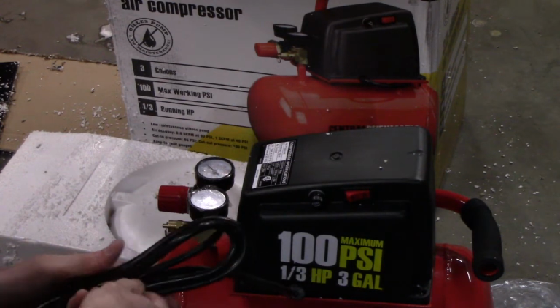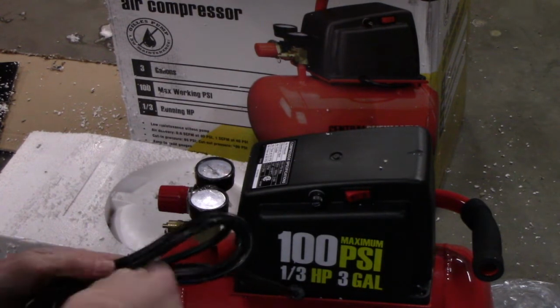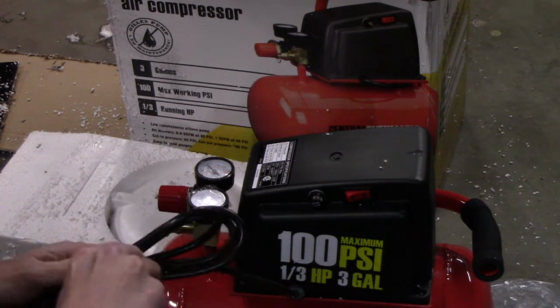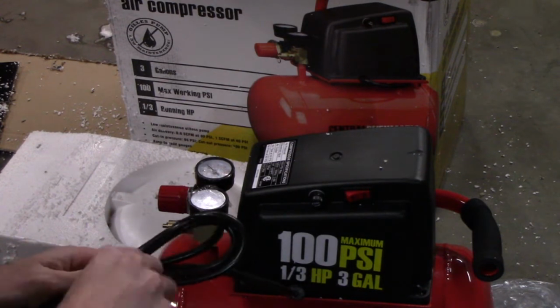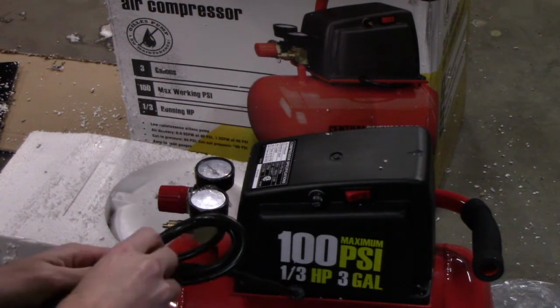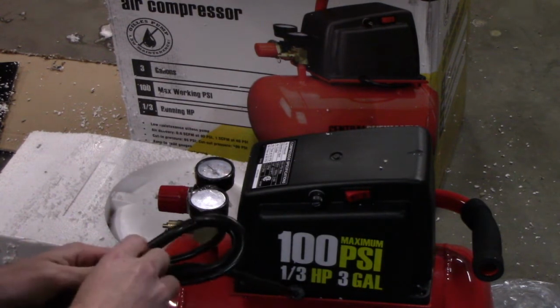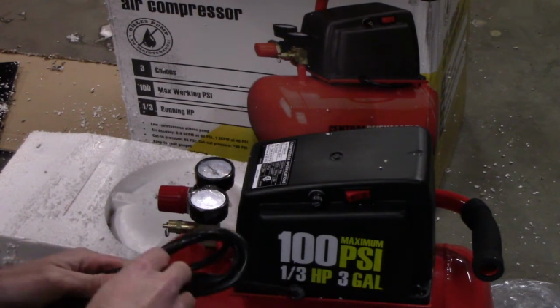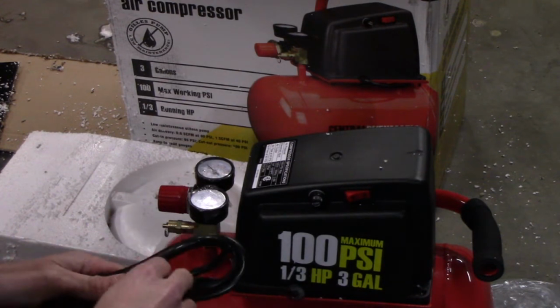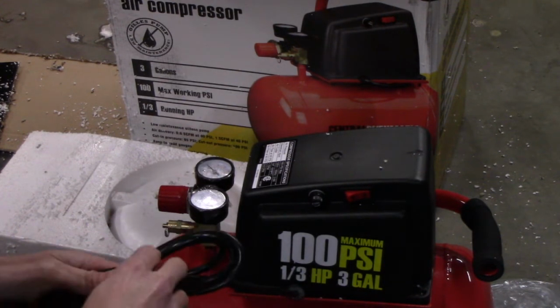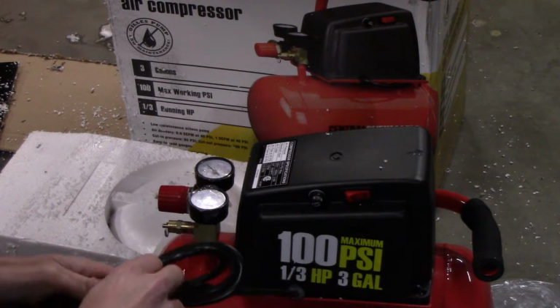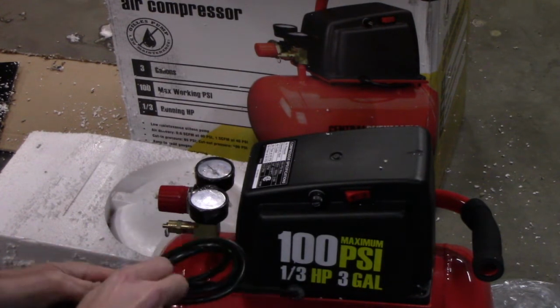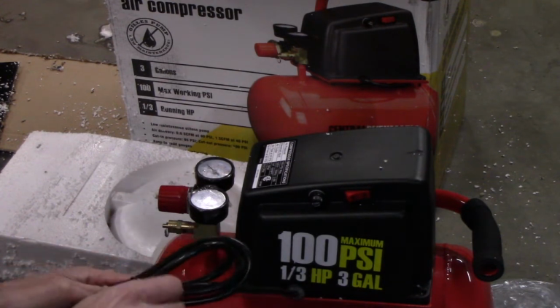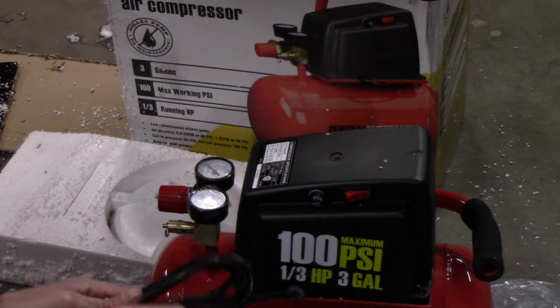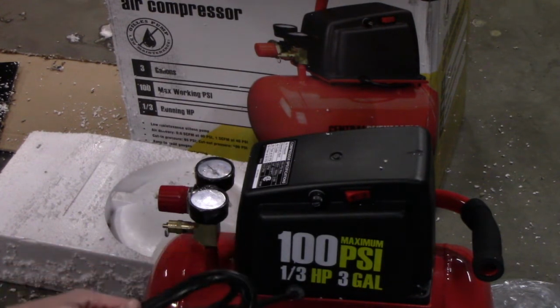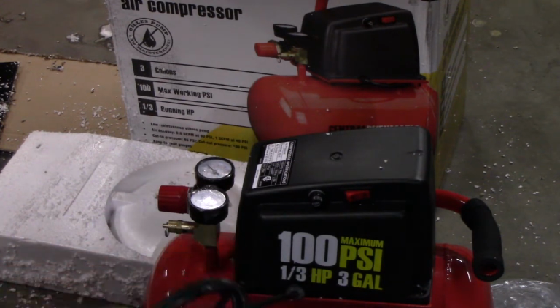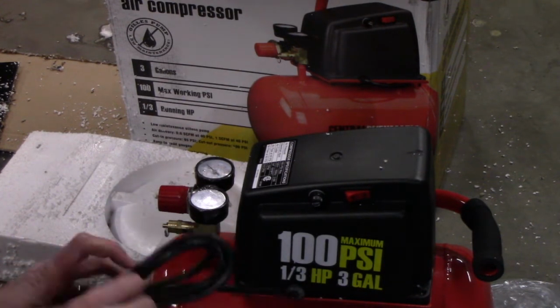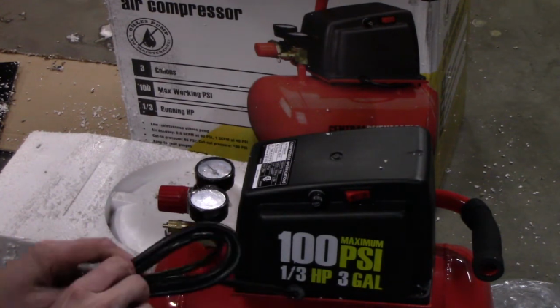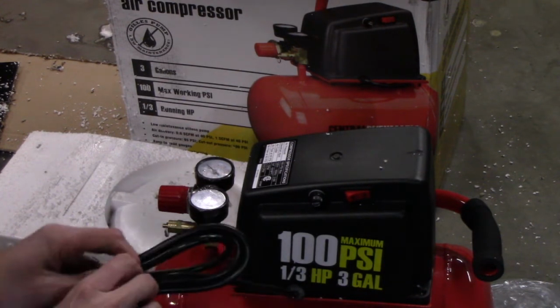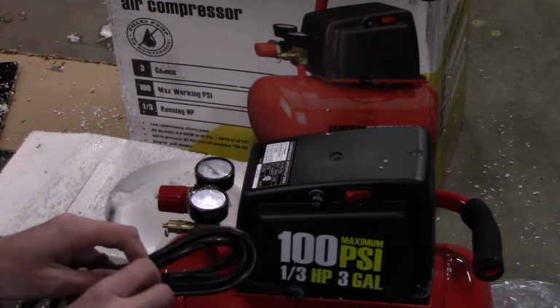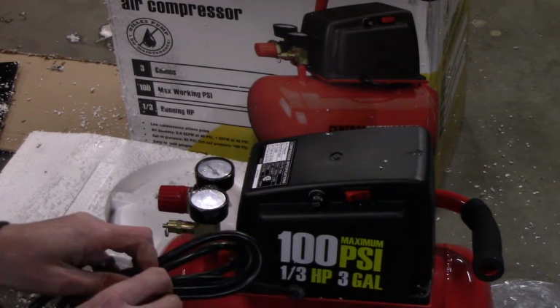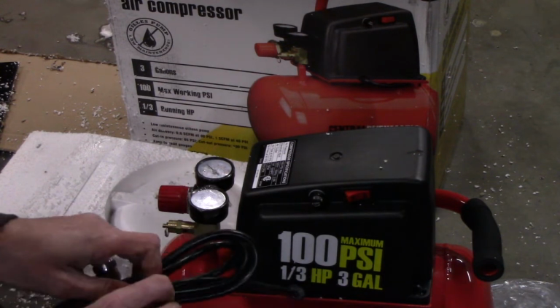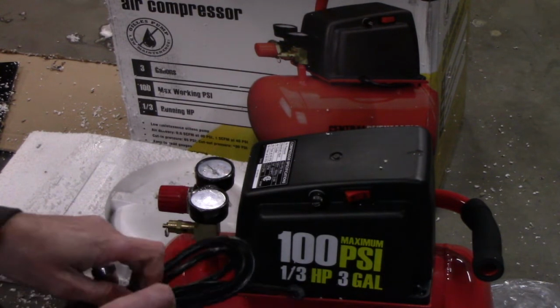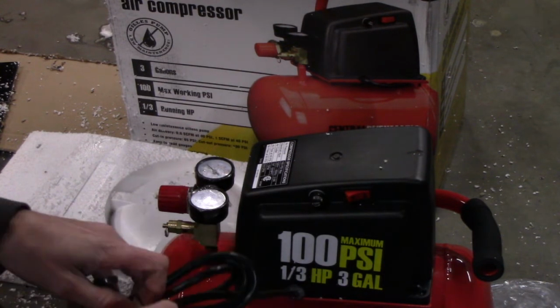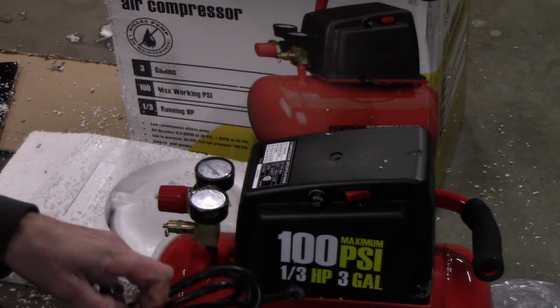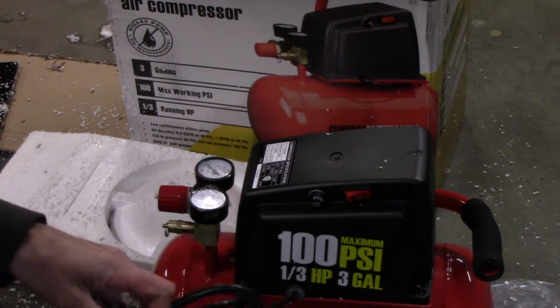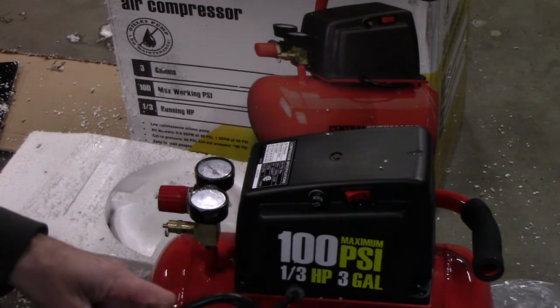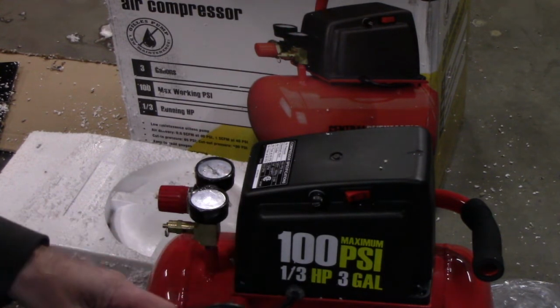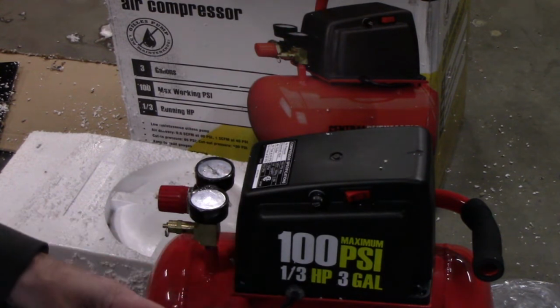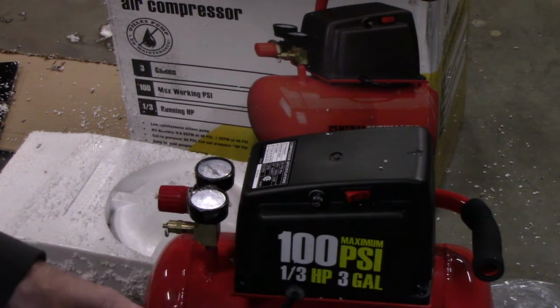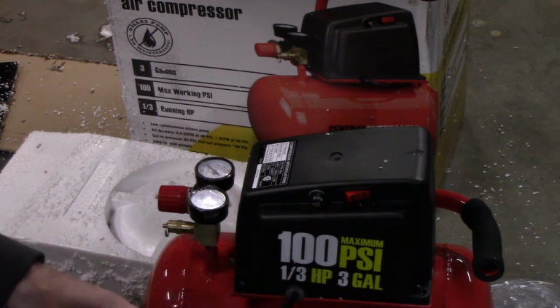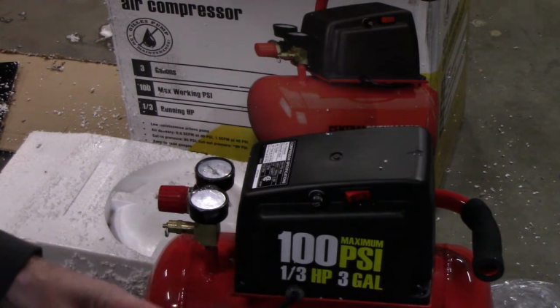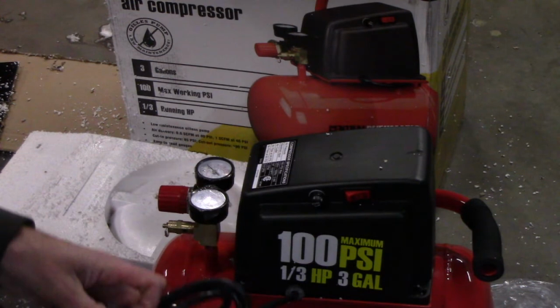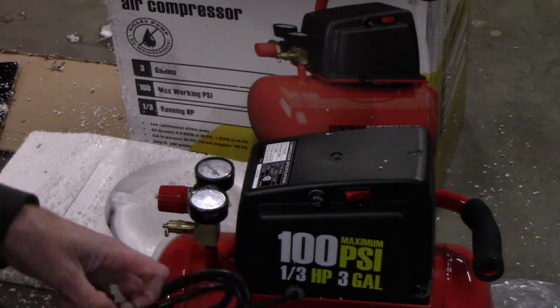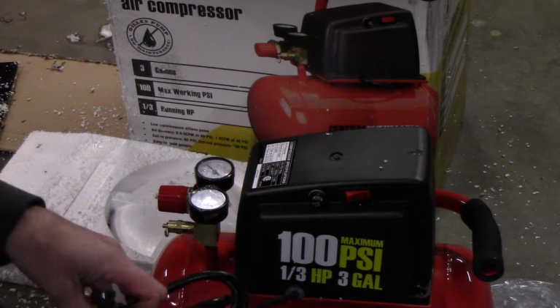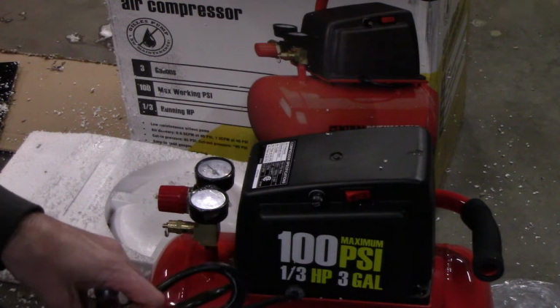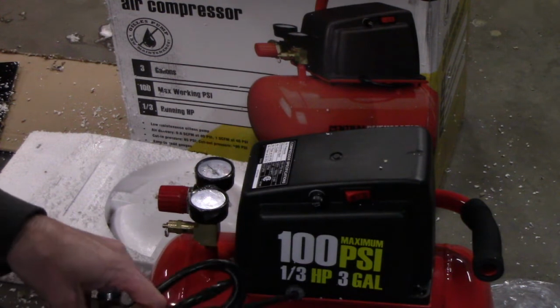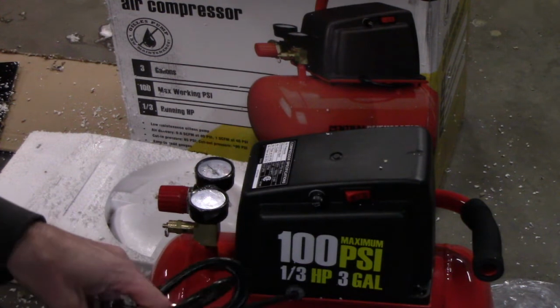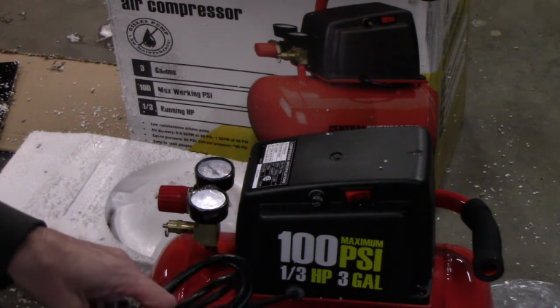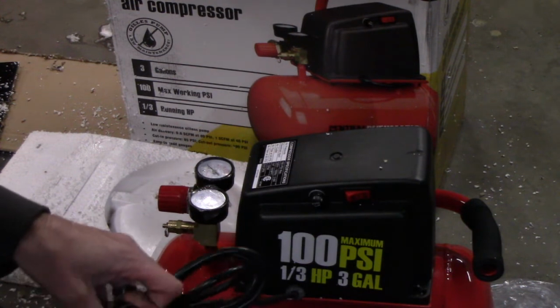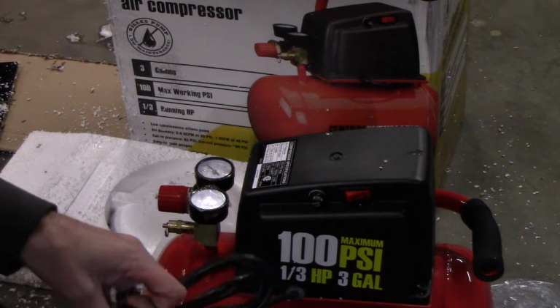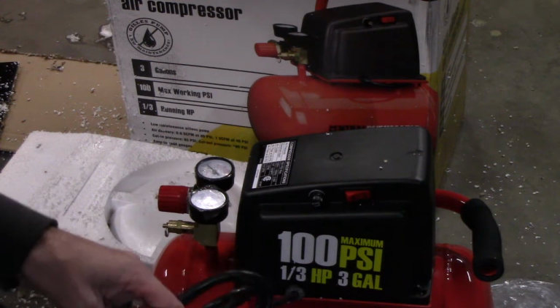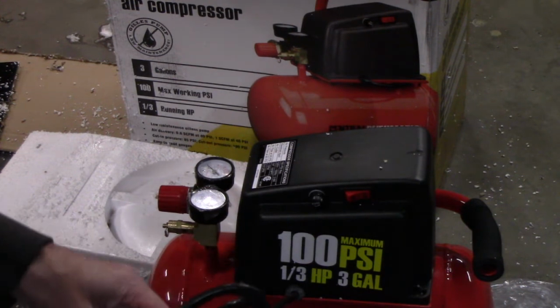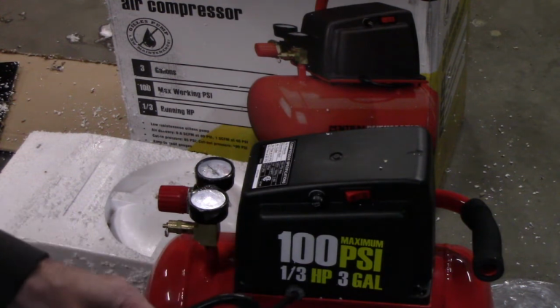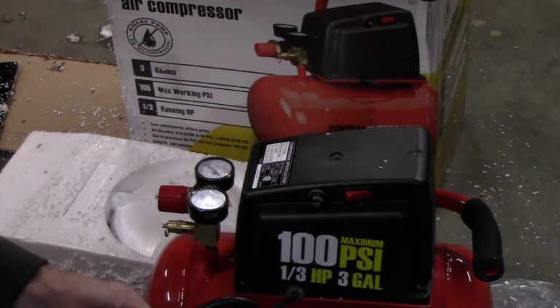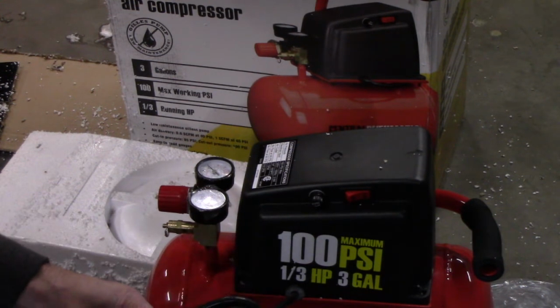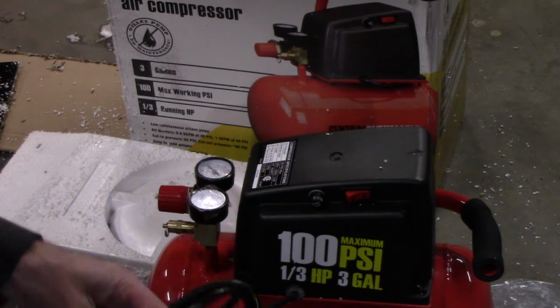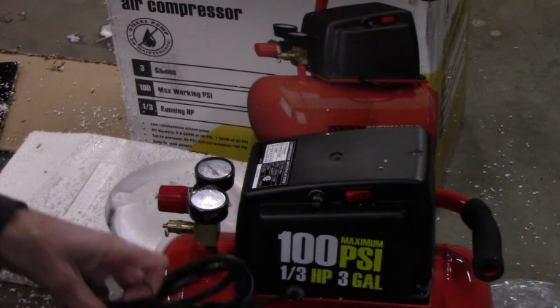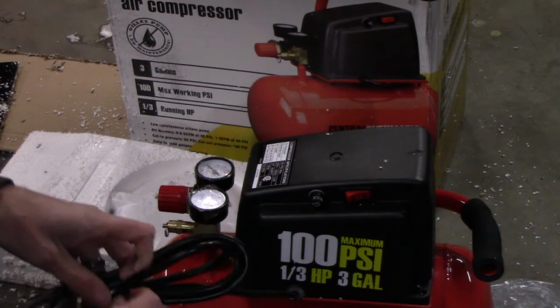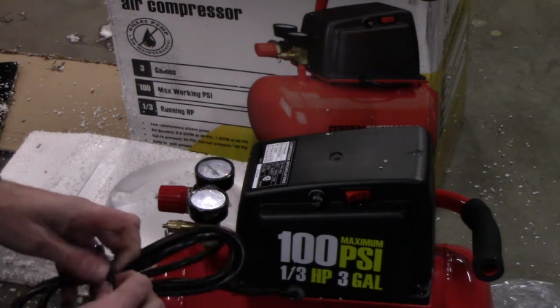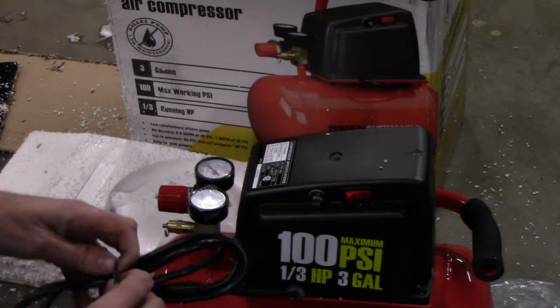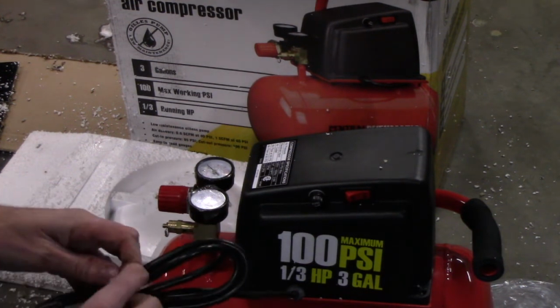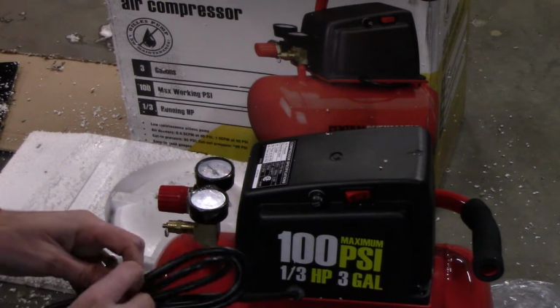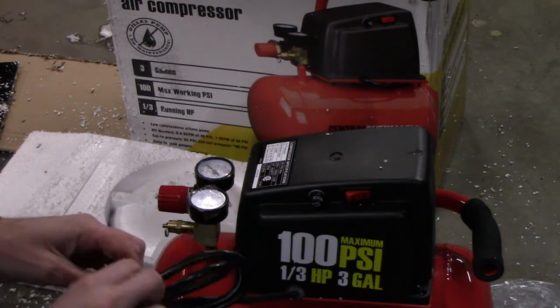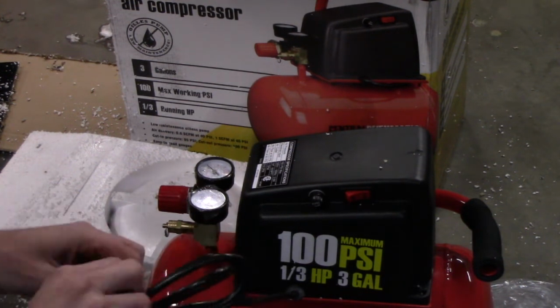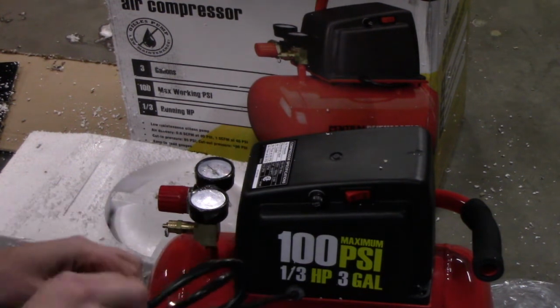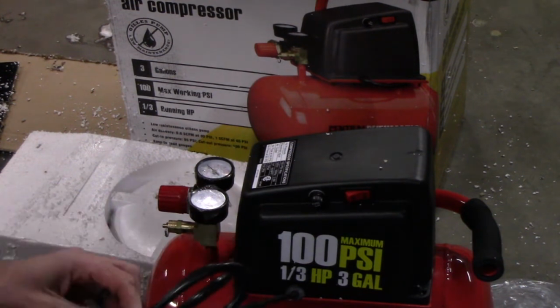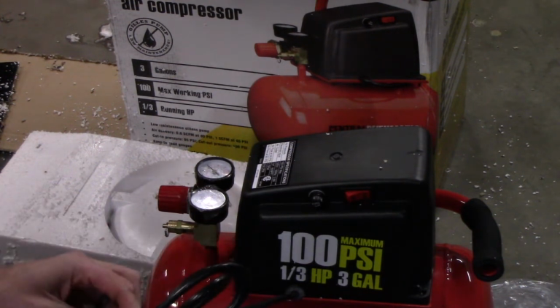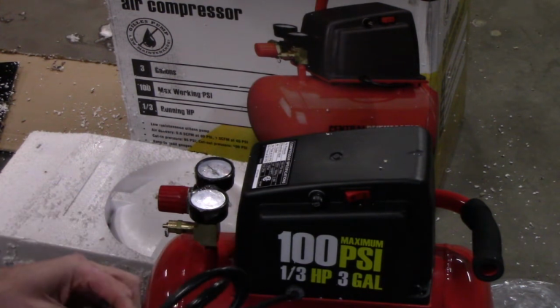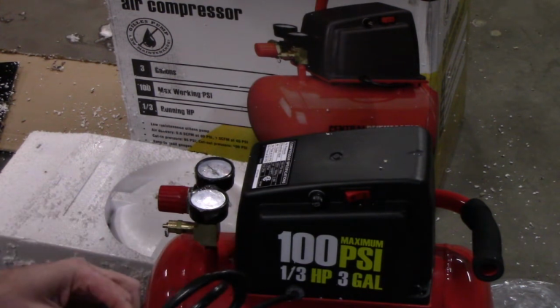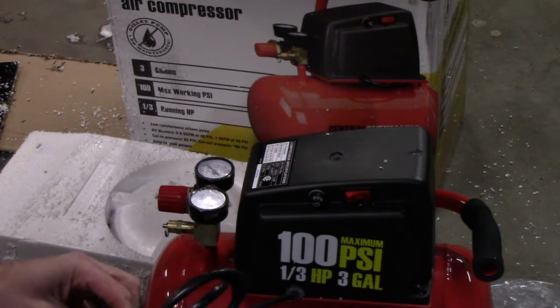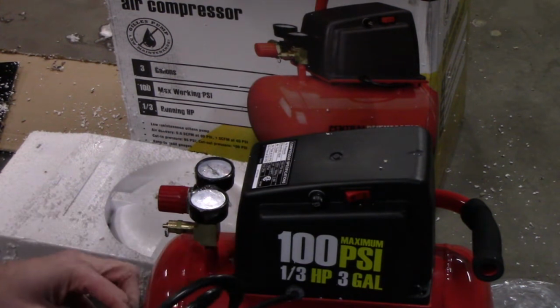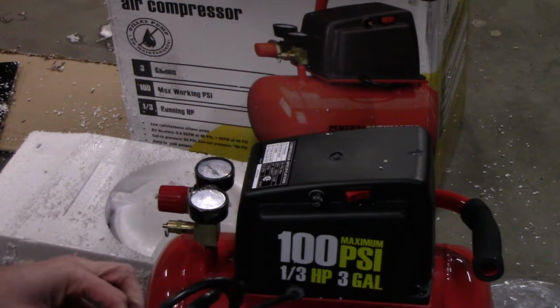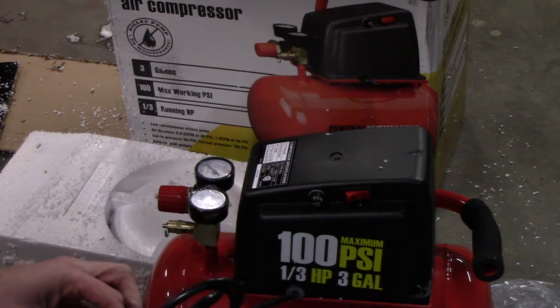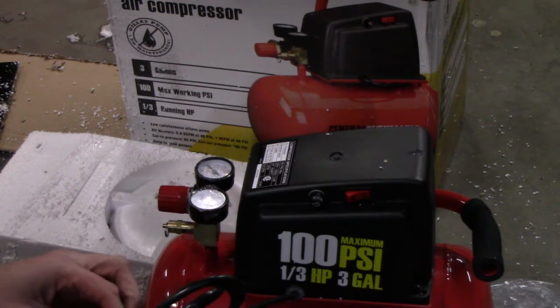We'll get this thing fired up, get some air in it, and see how long it takes to fill.